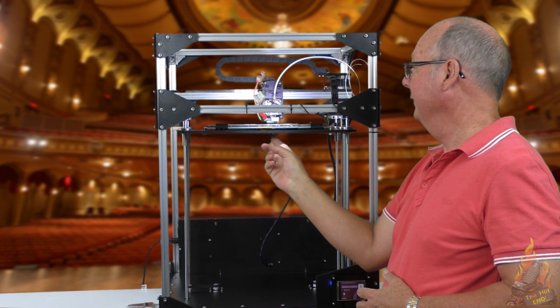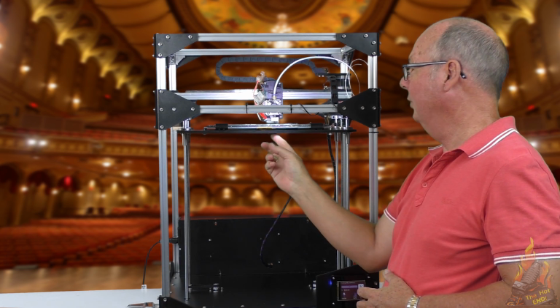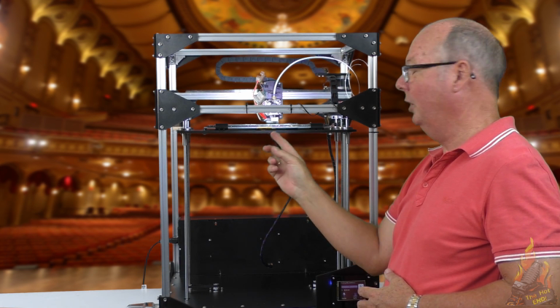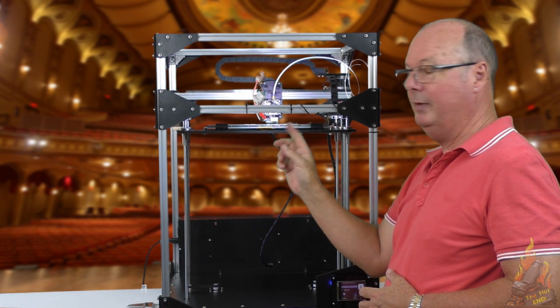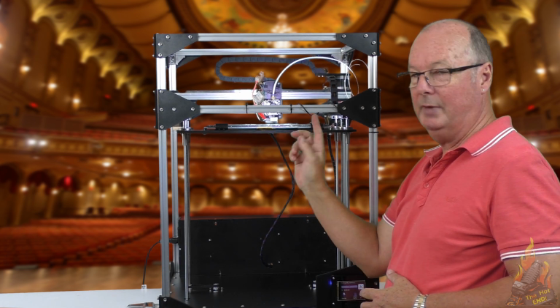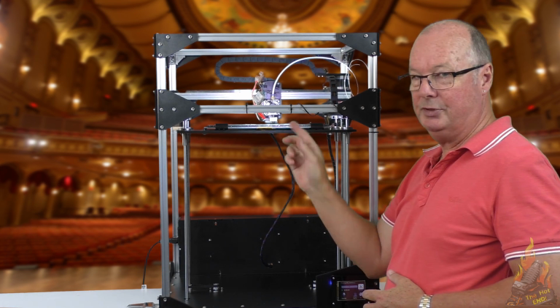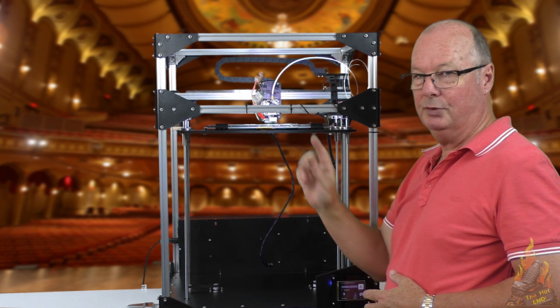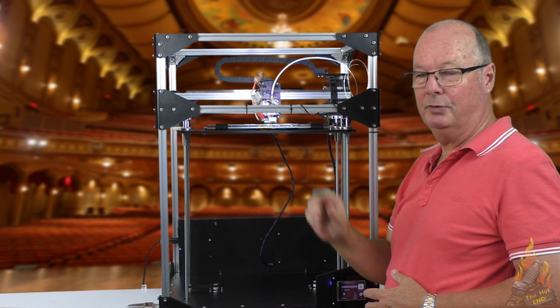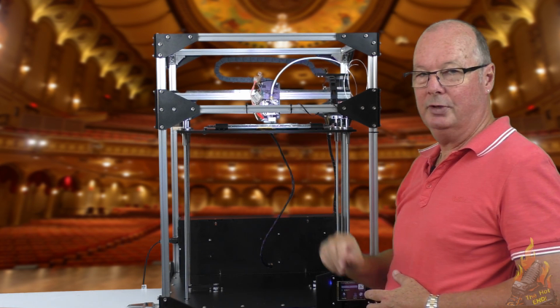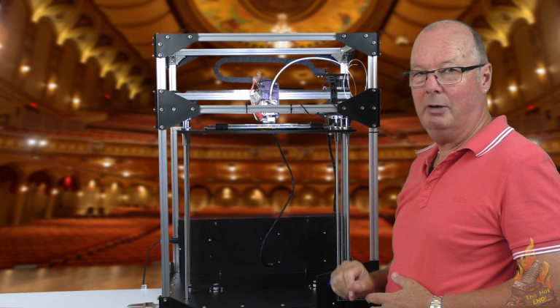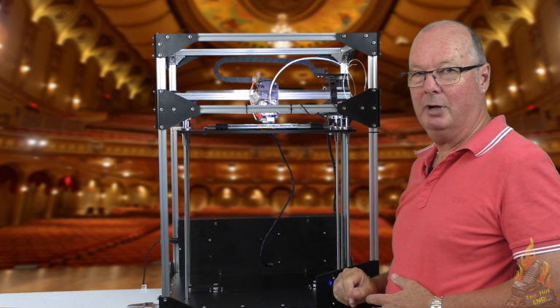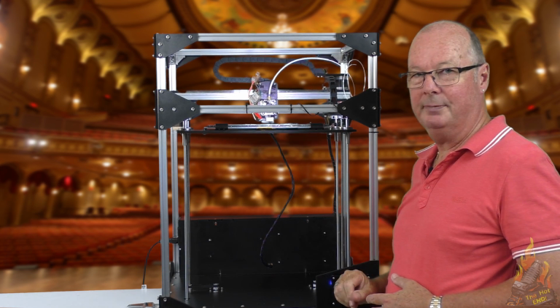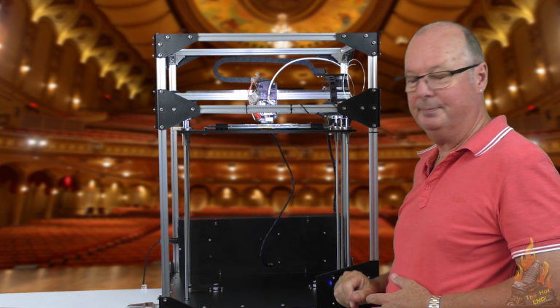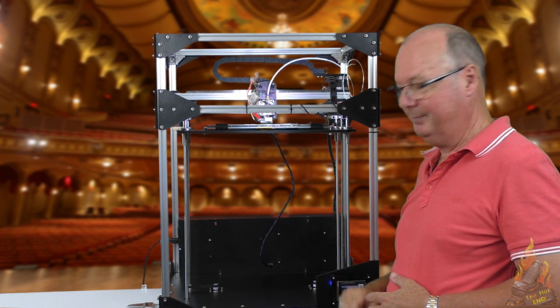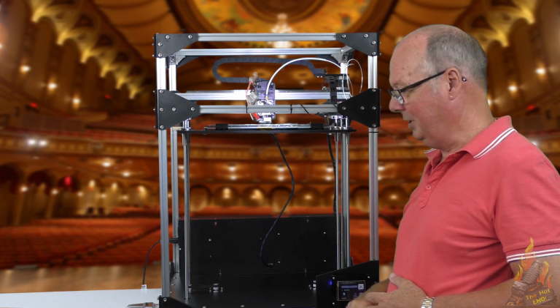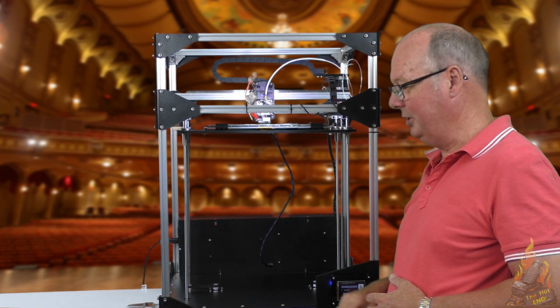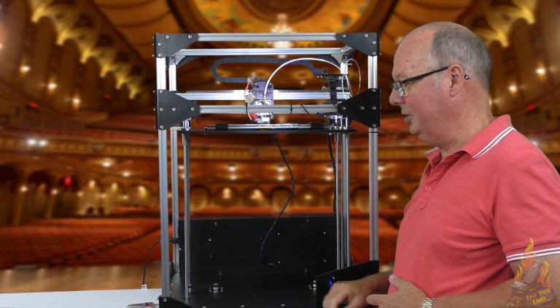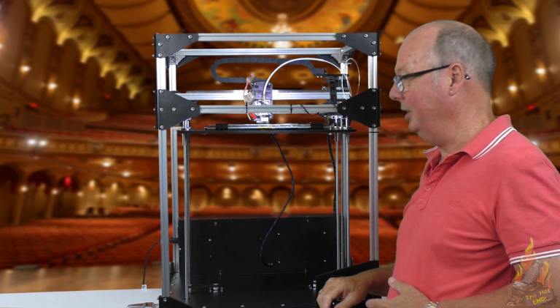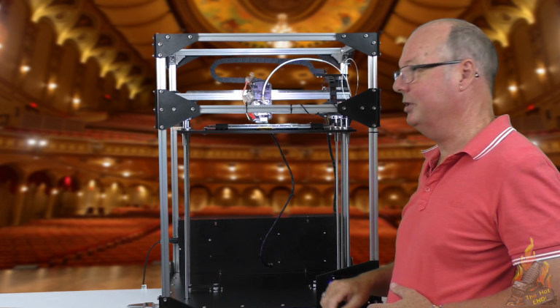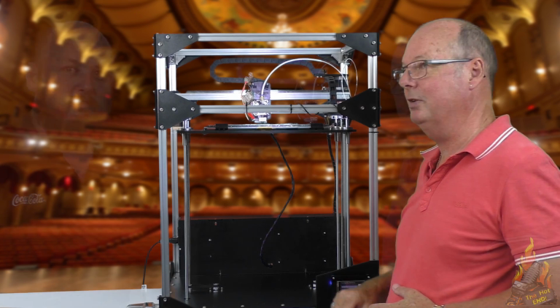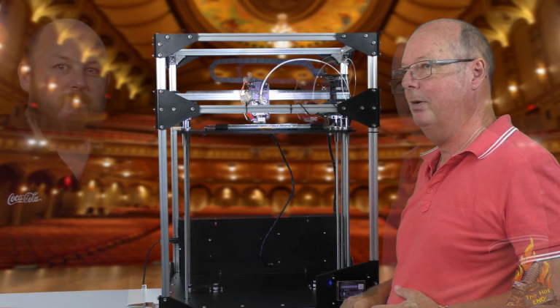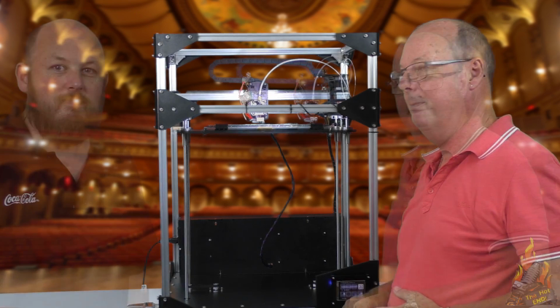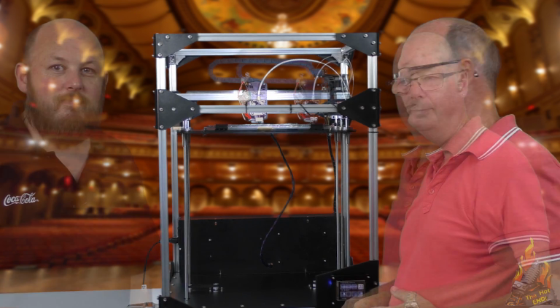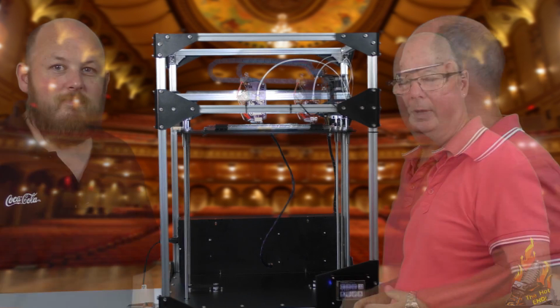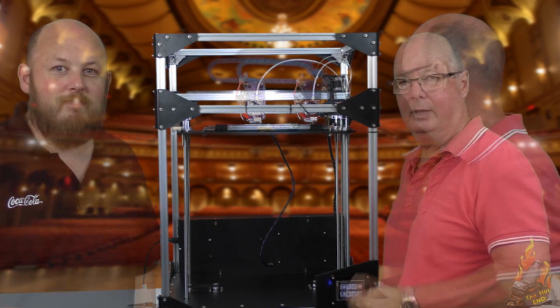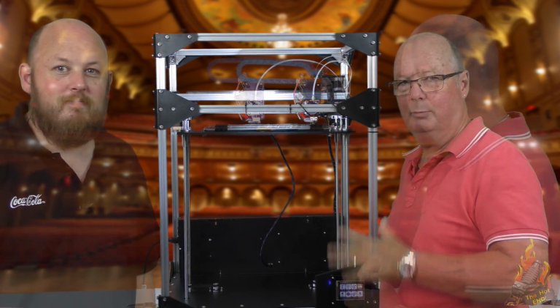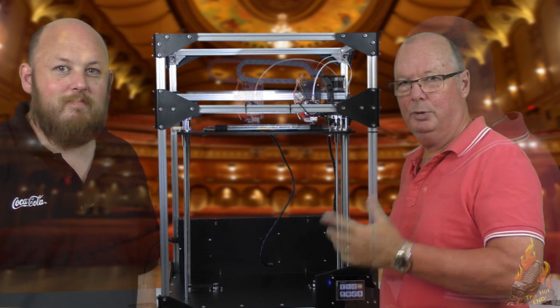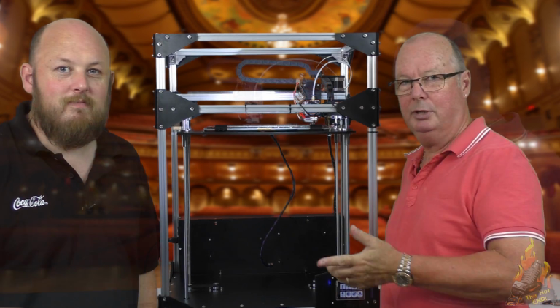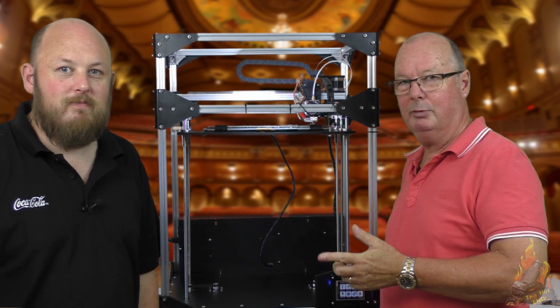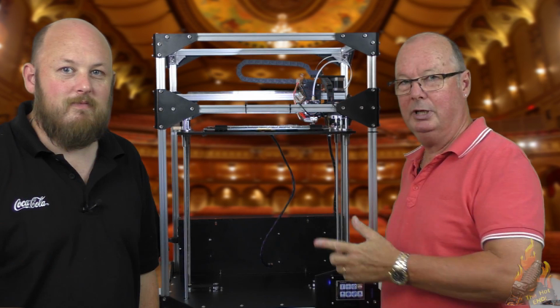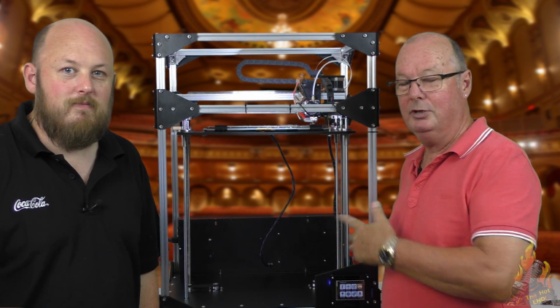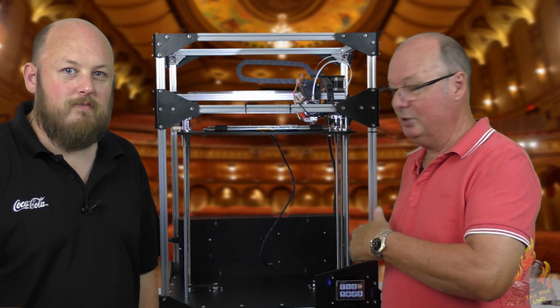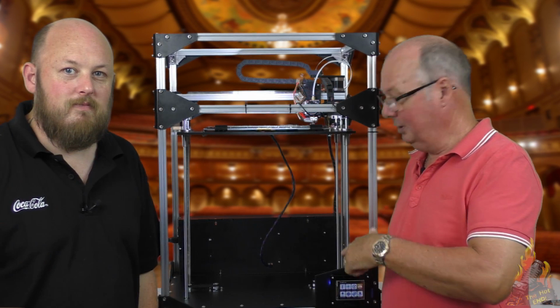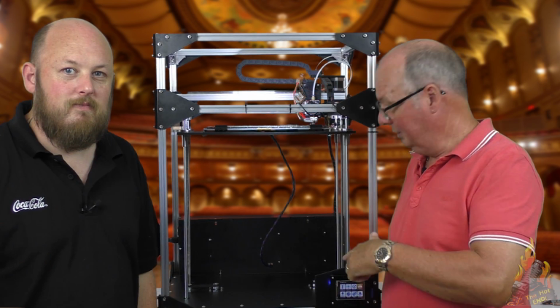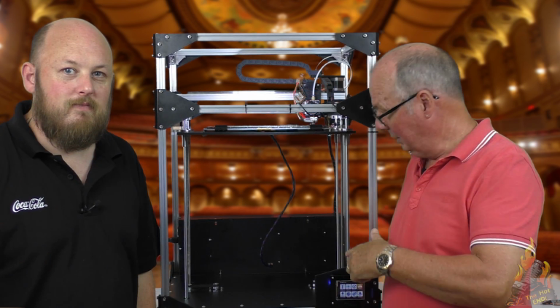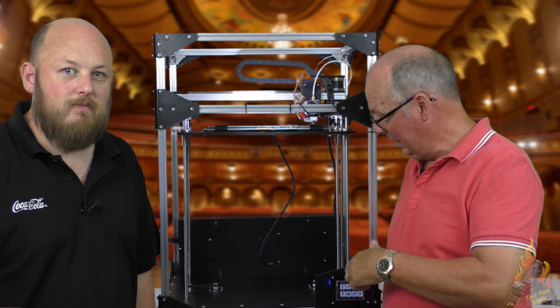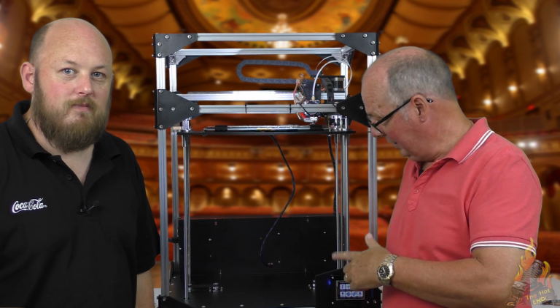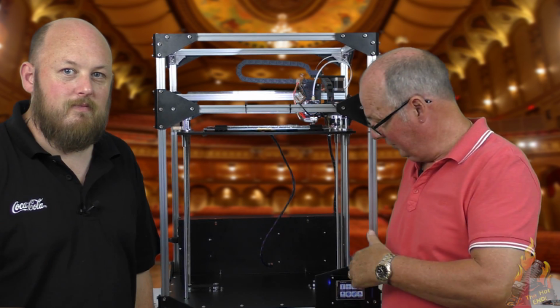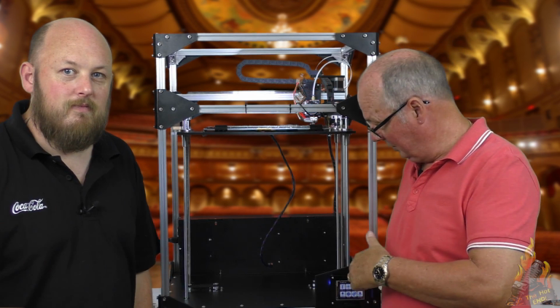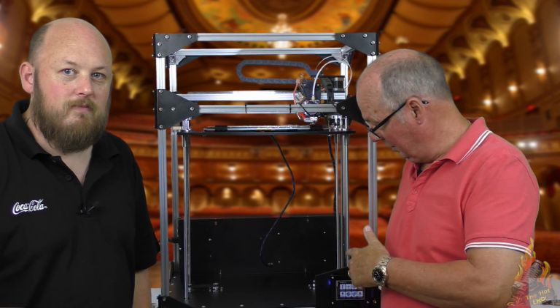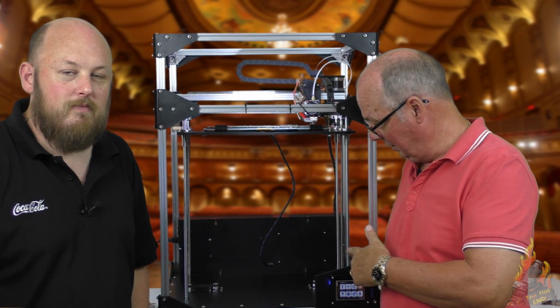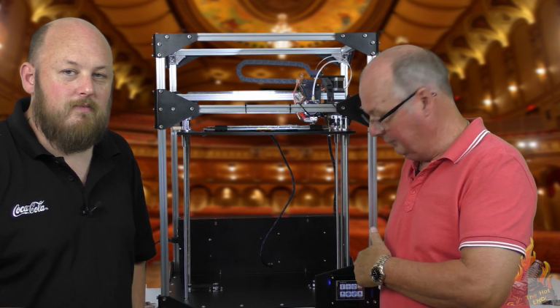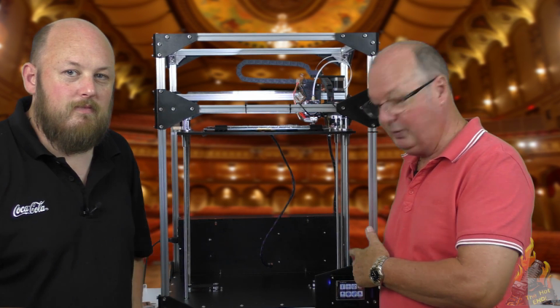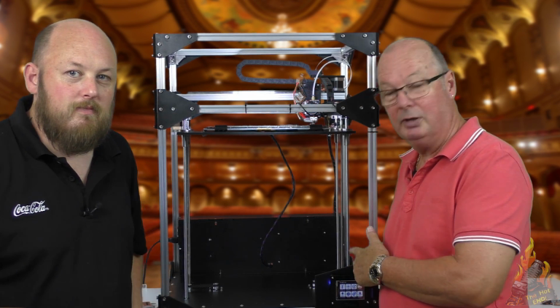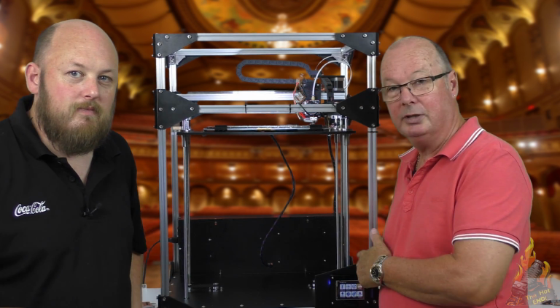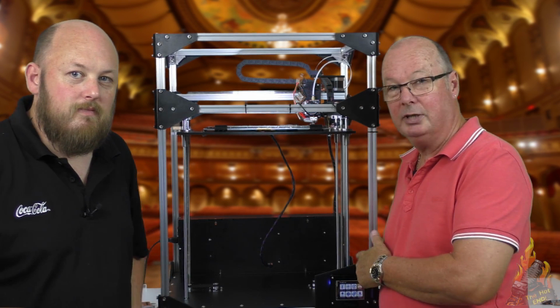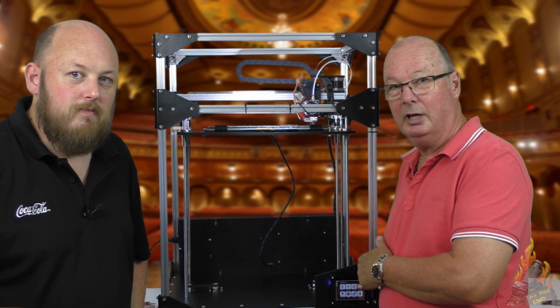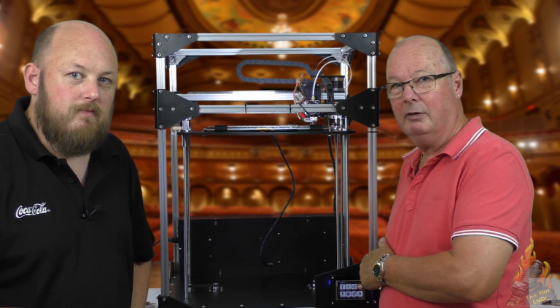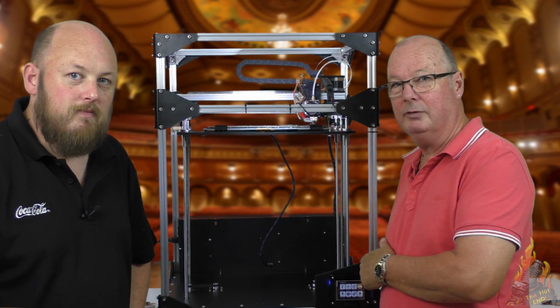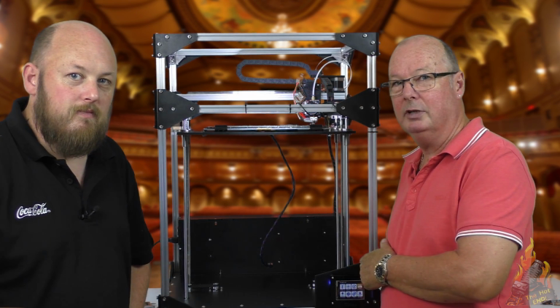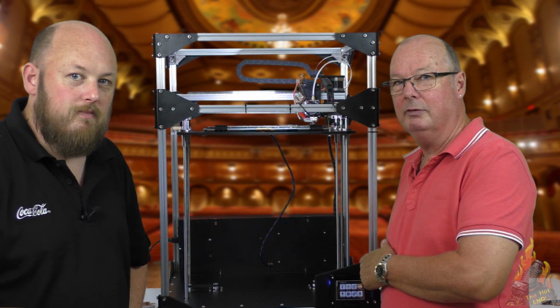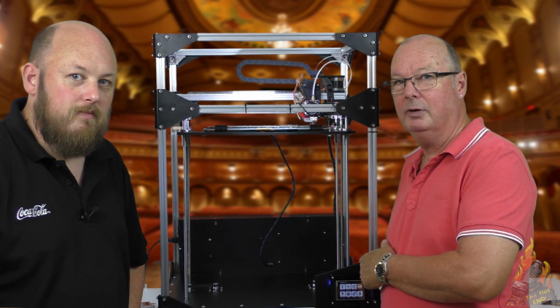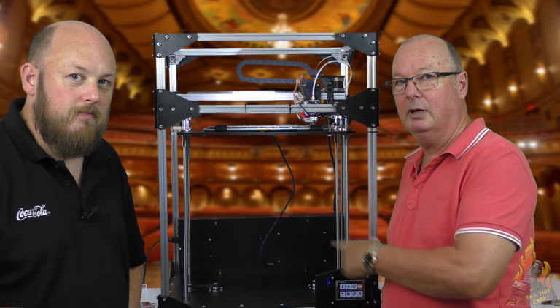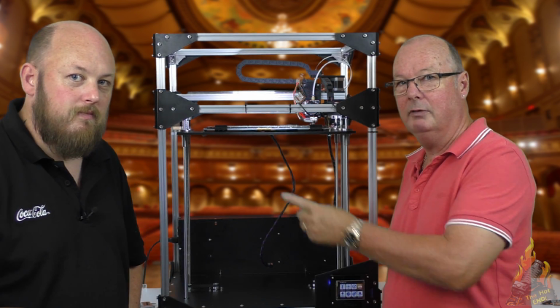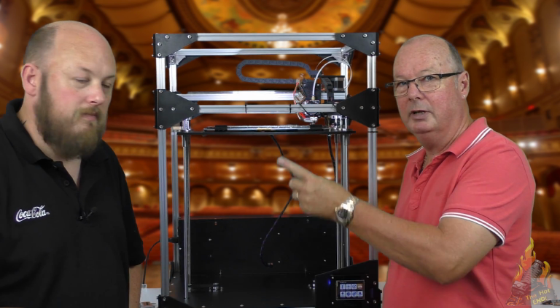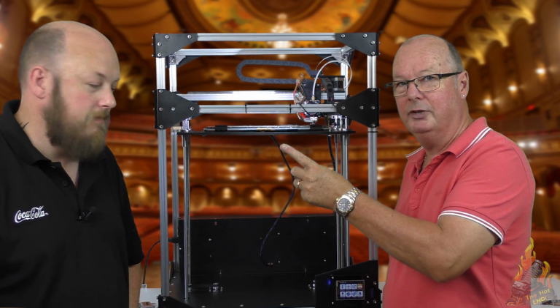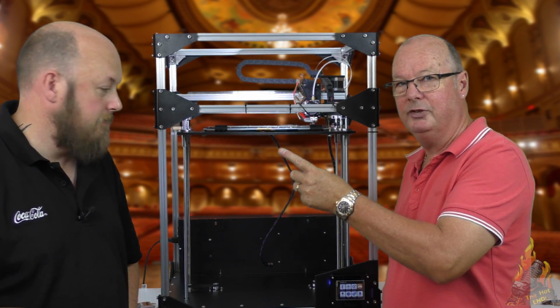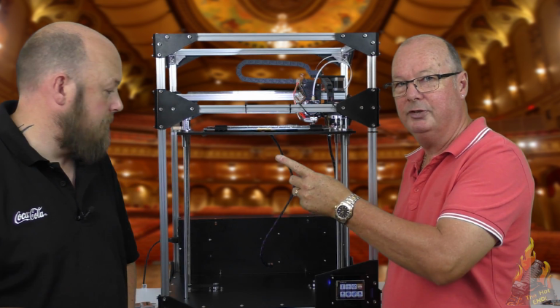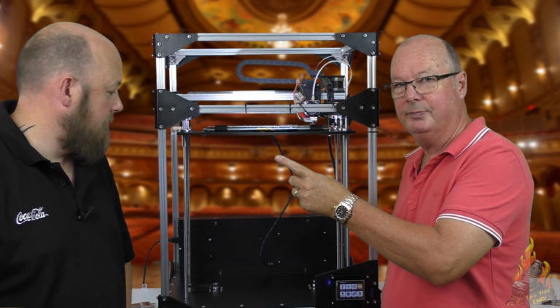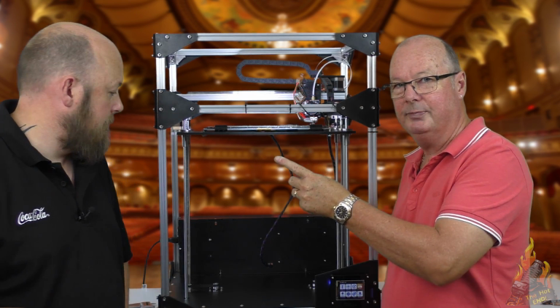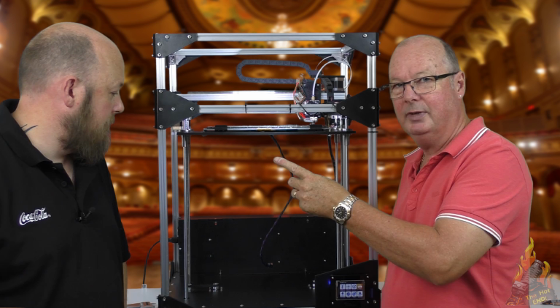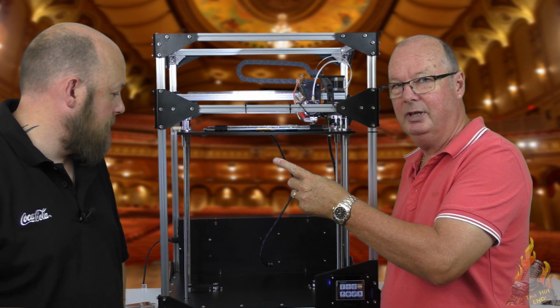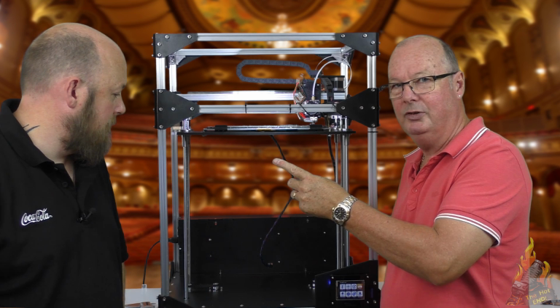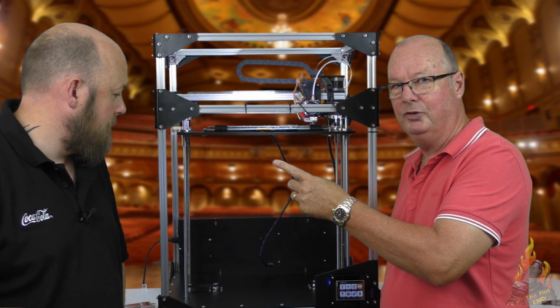Alright, that's all for that one. Catch you next time. The printer we're using today is a Fogatek FT5.